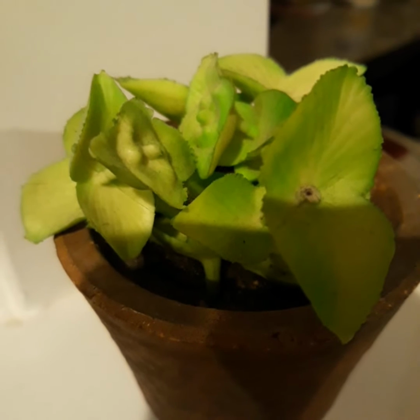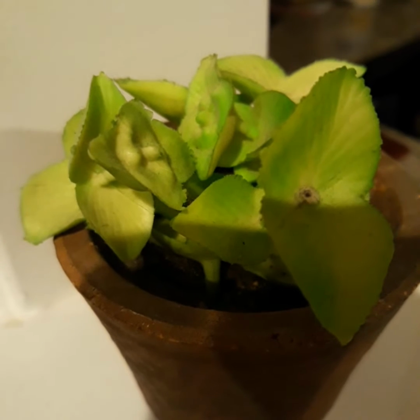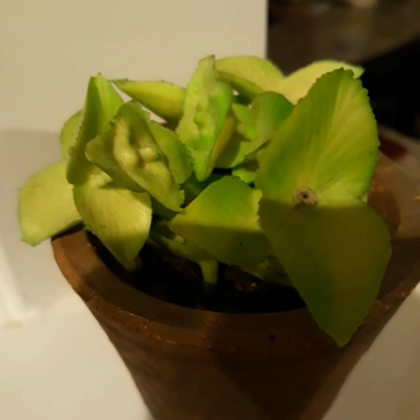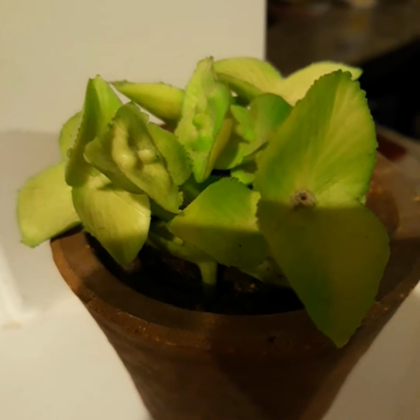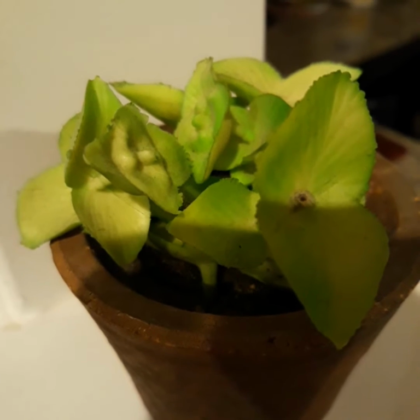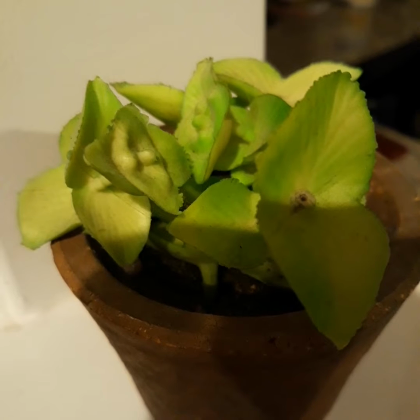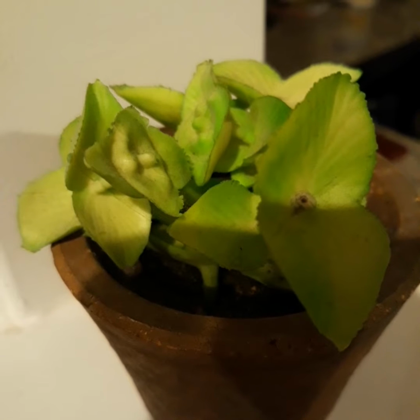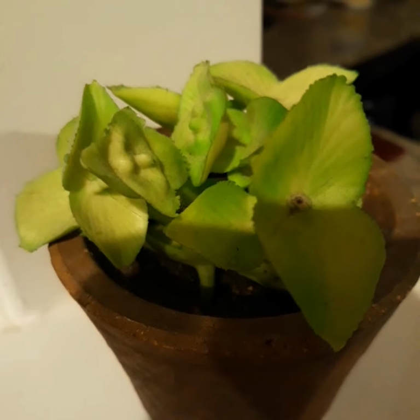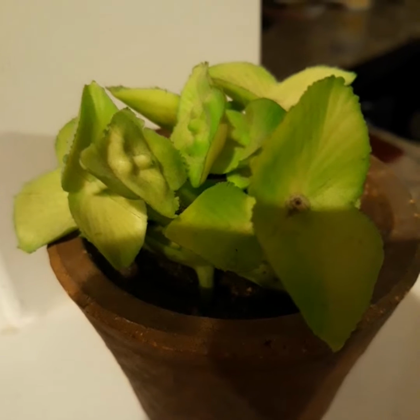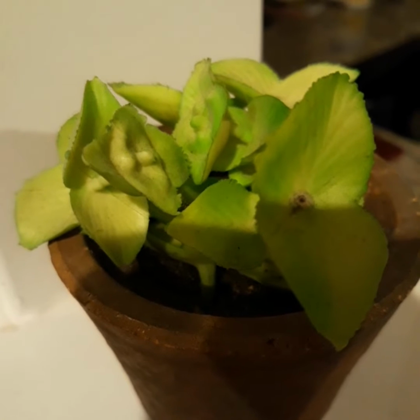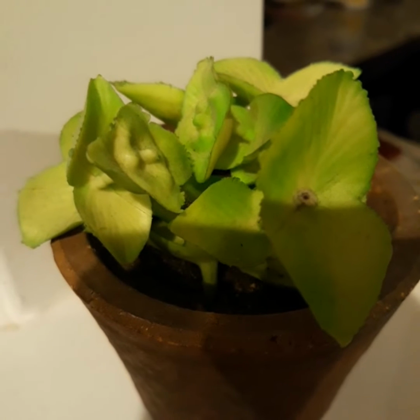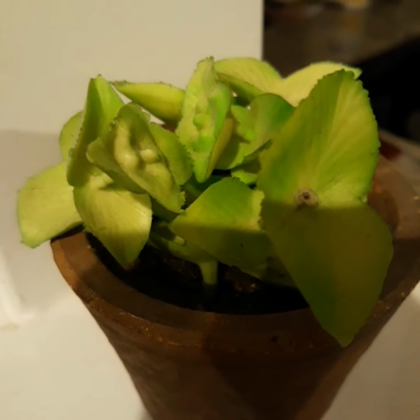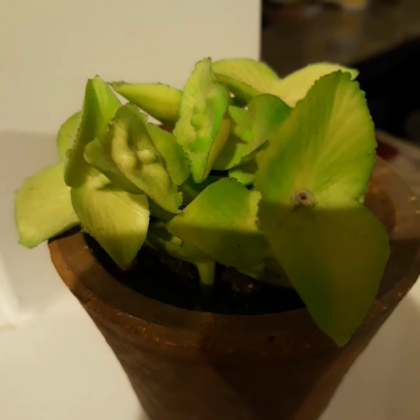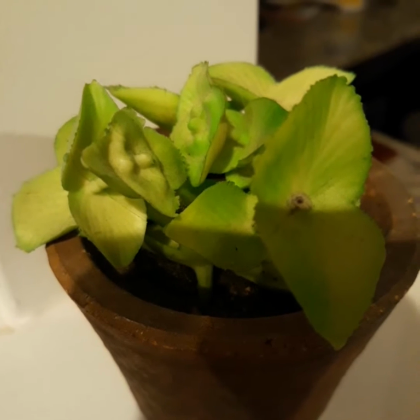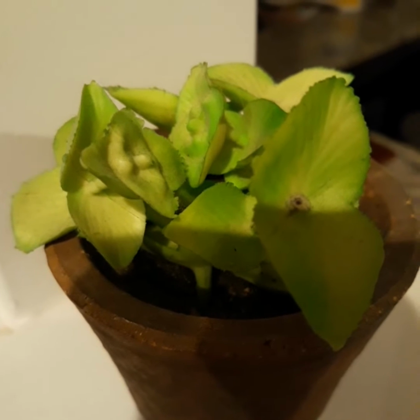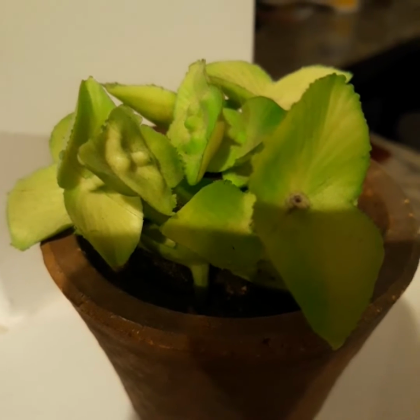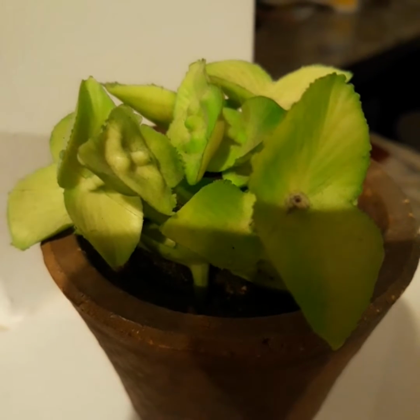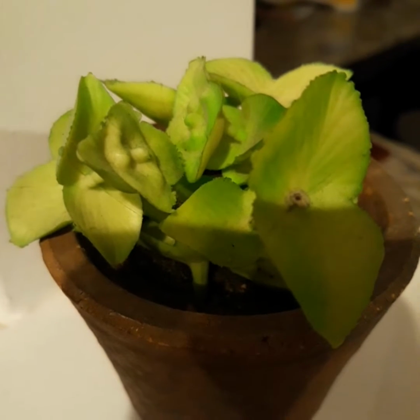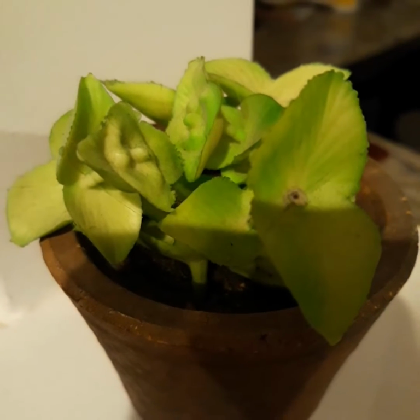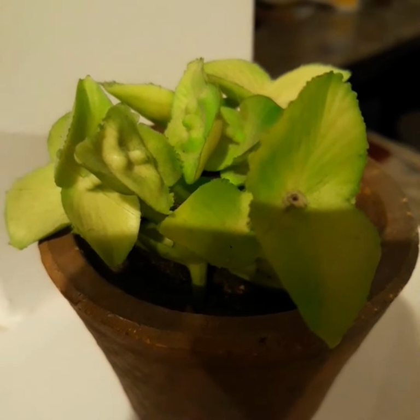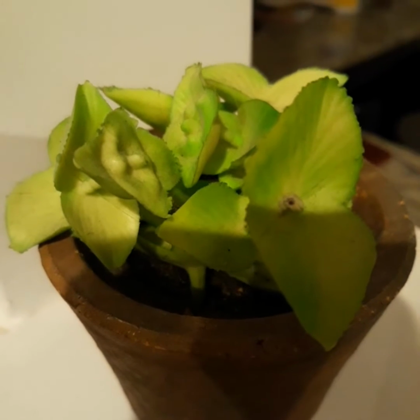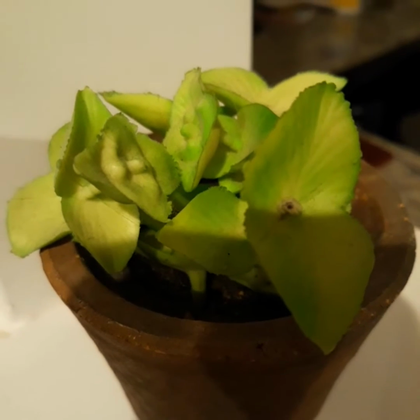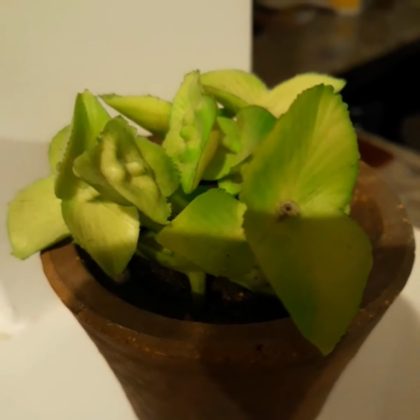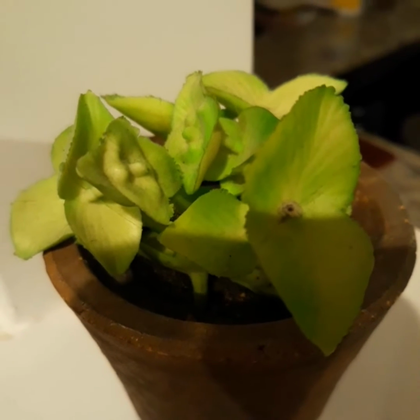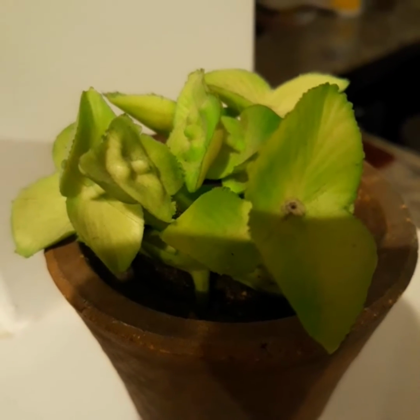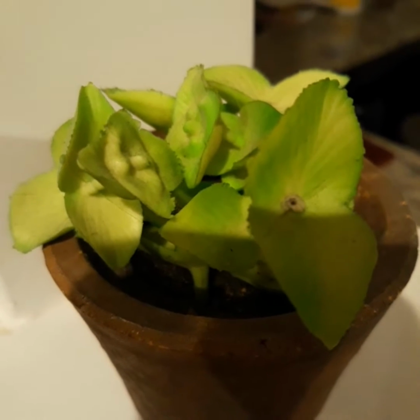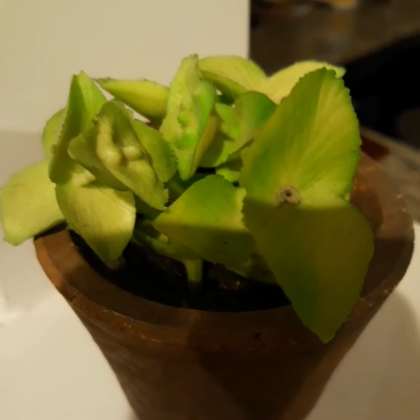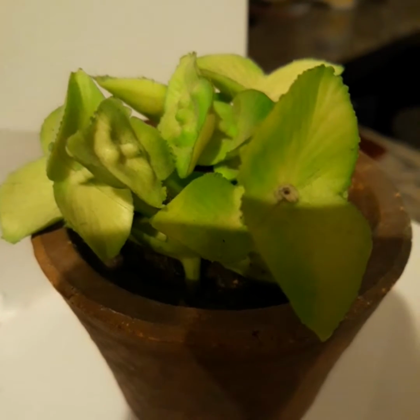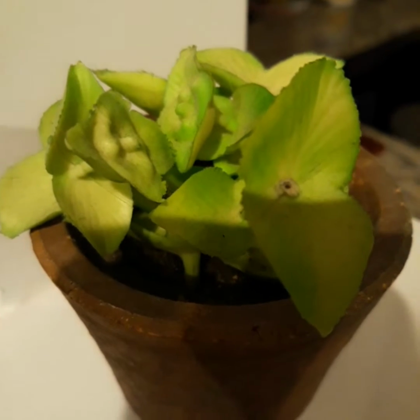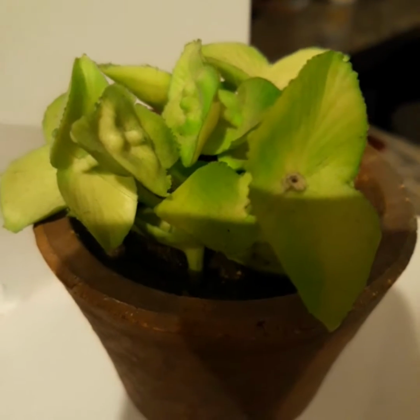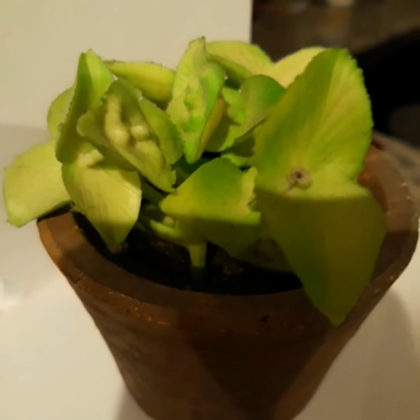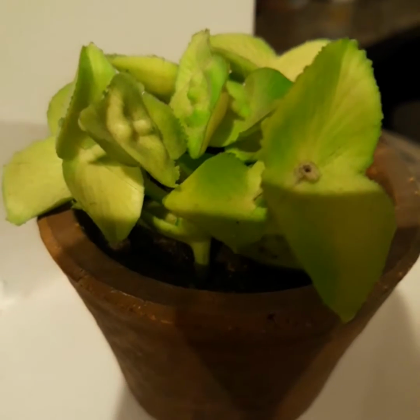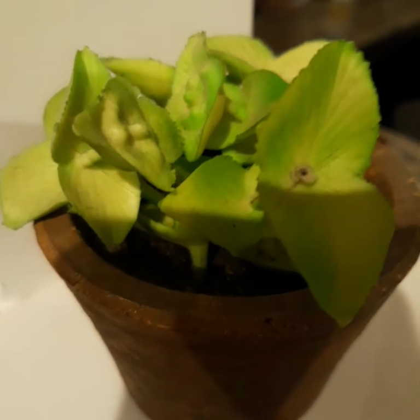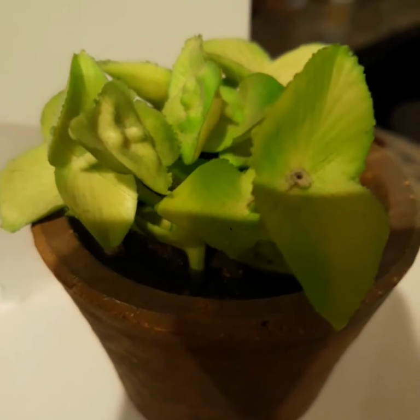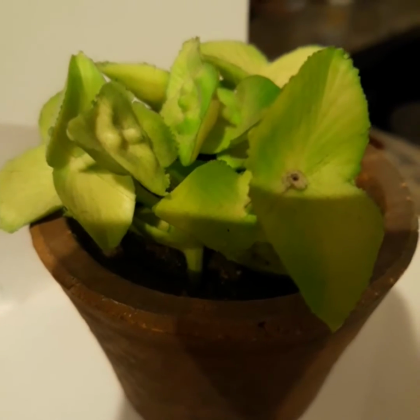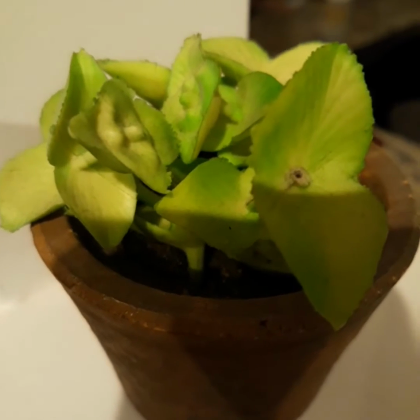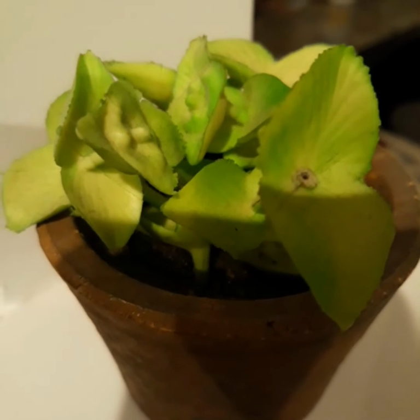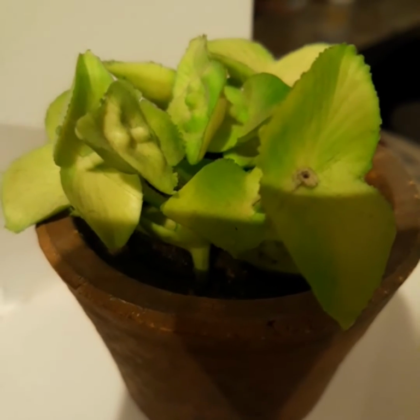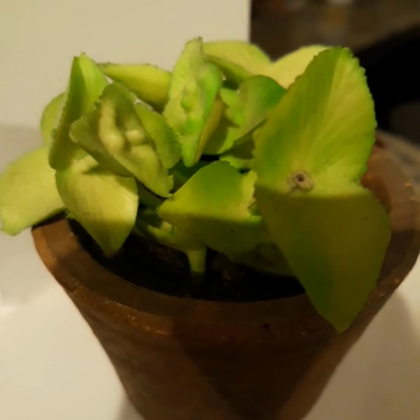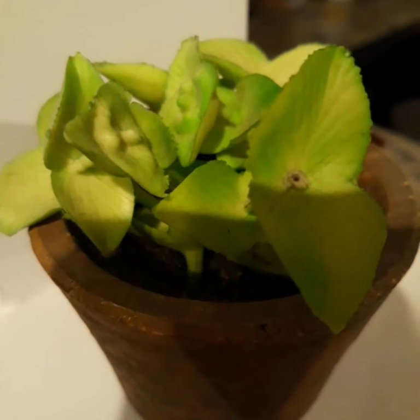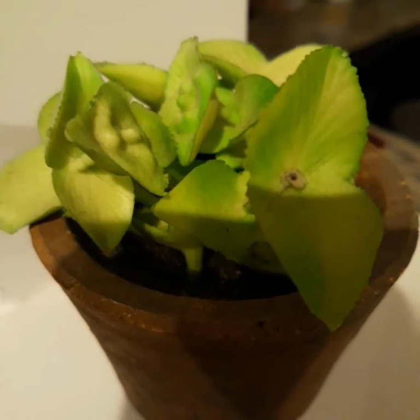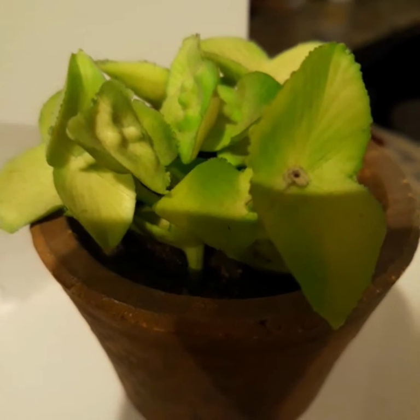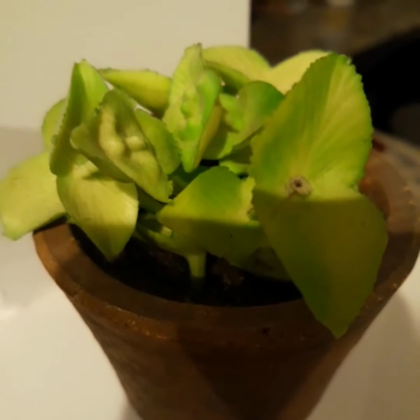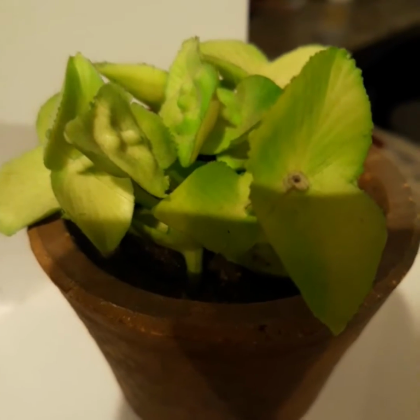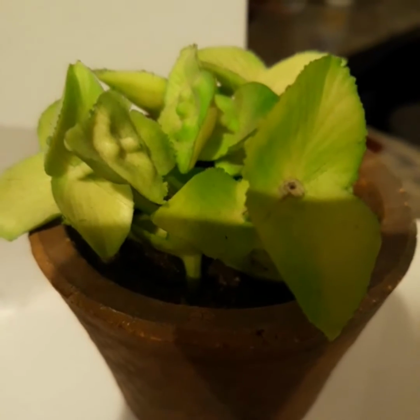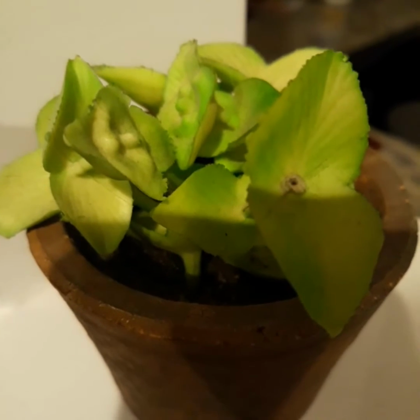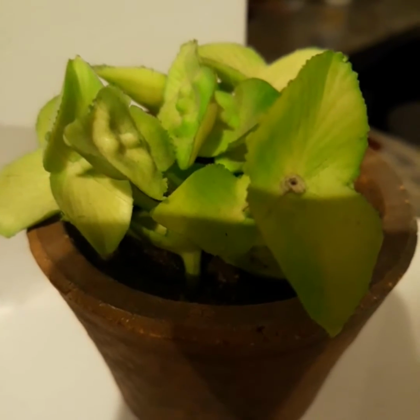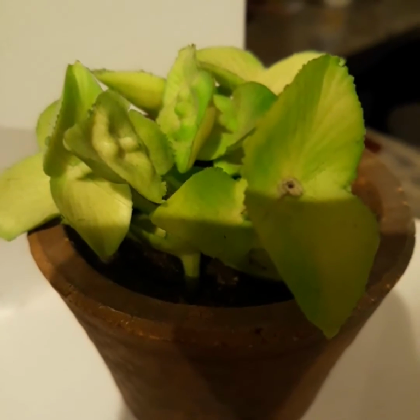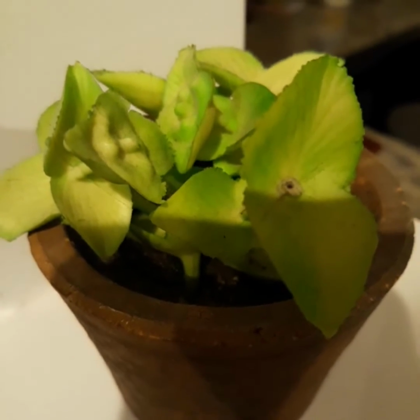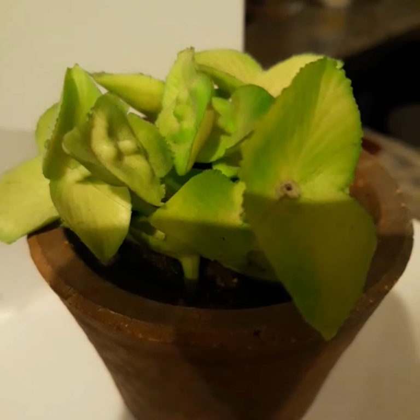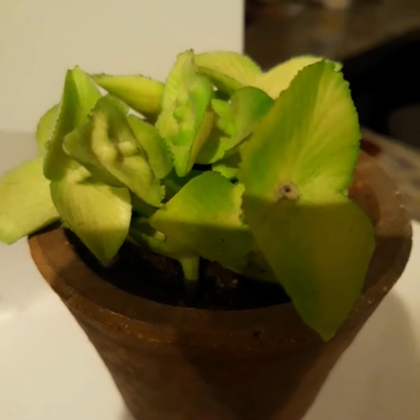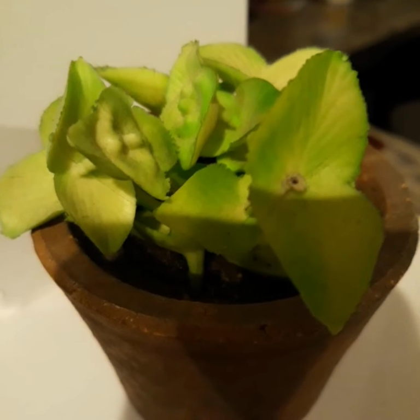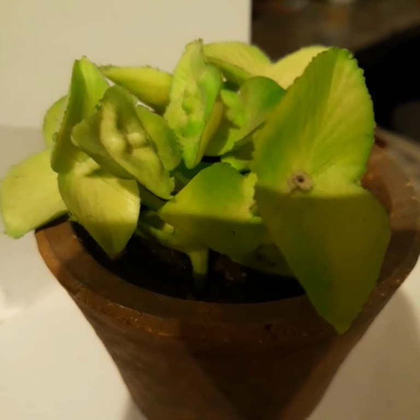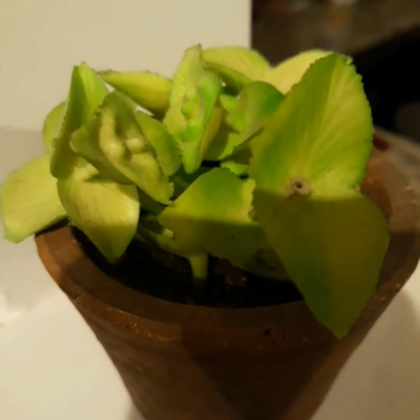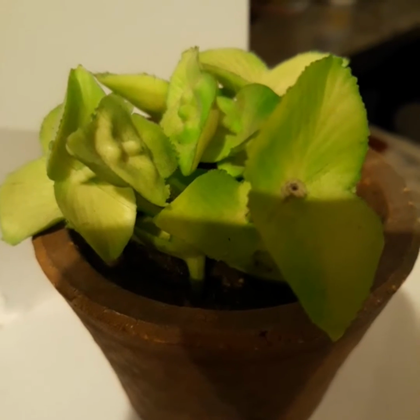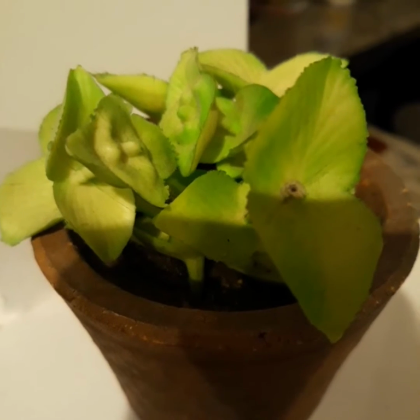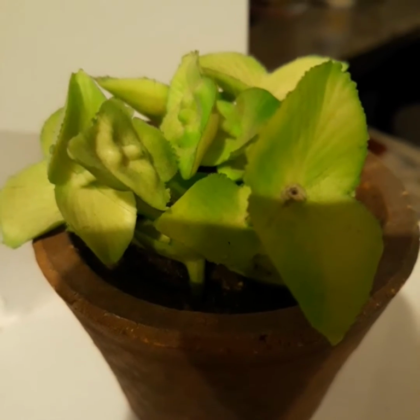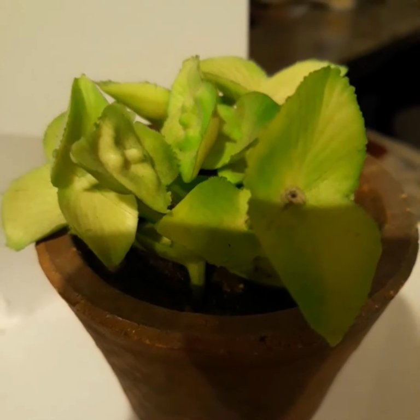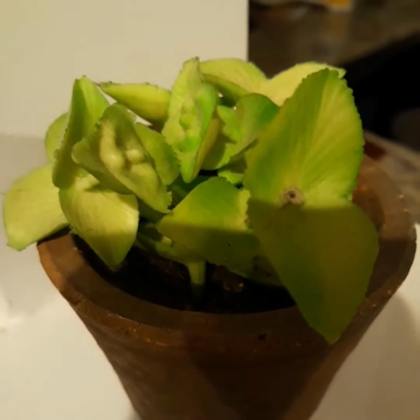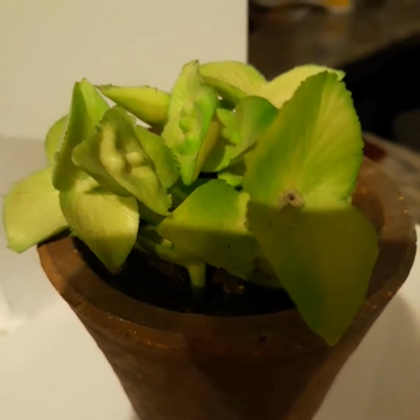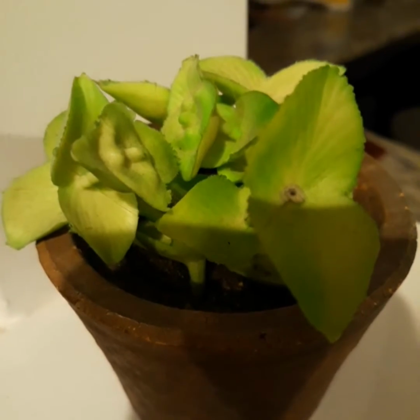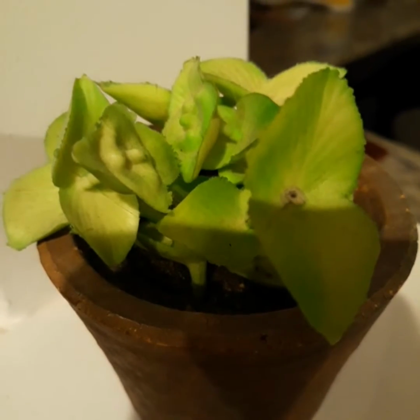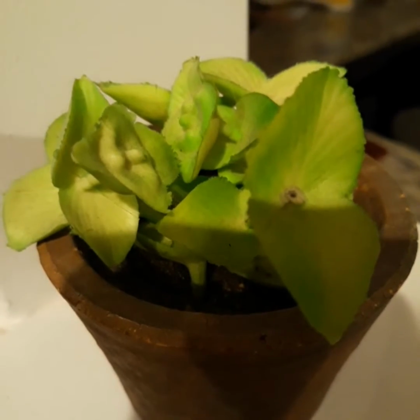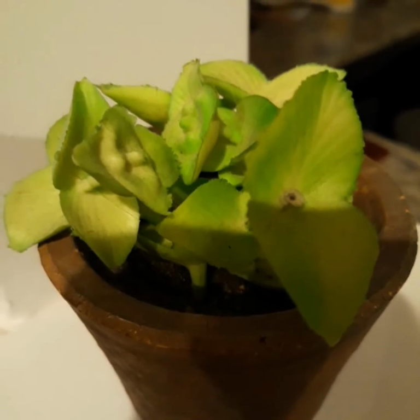Hi friends, good morning, how are you? I am going to make a vegetable cutlet.